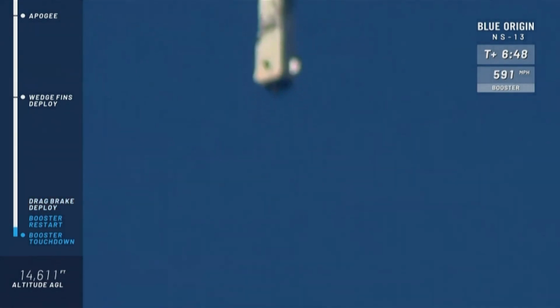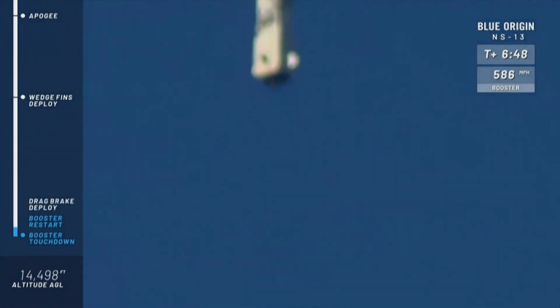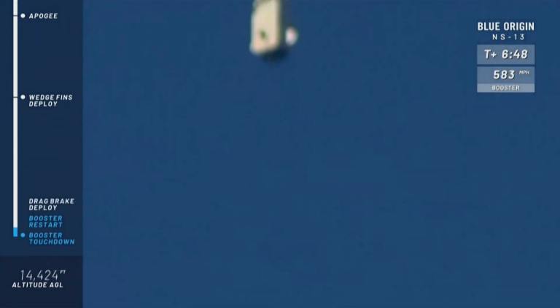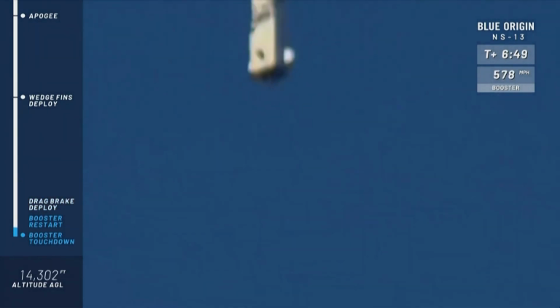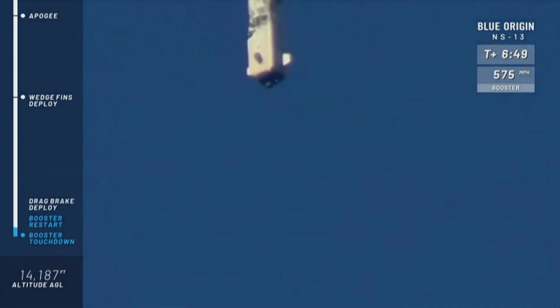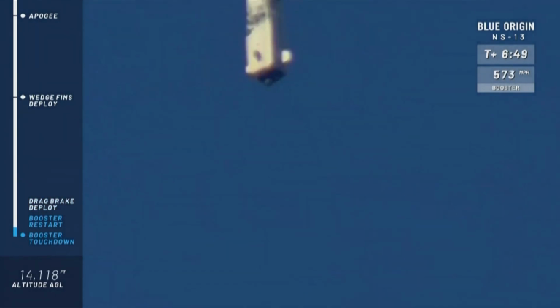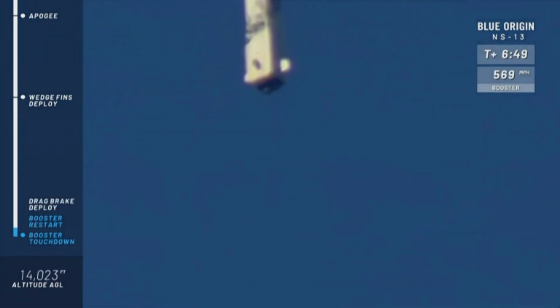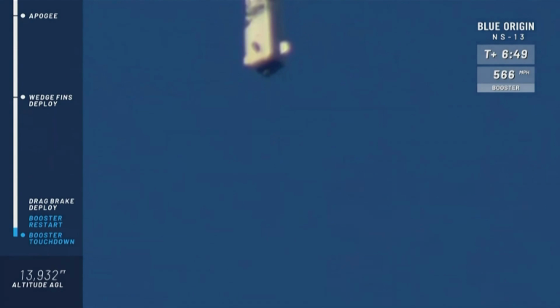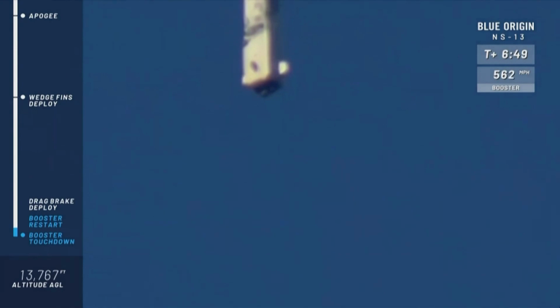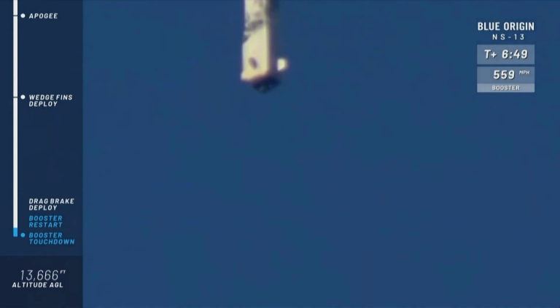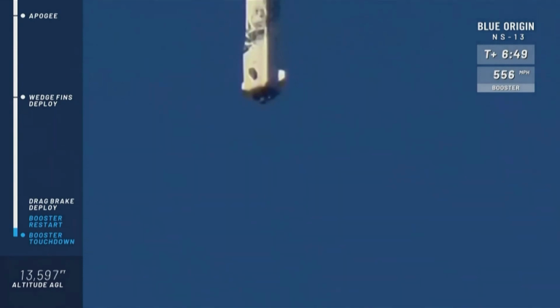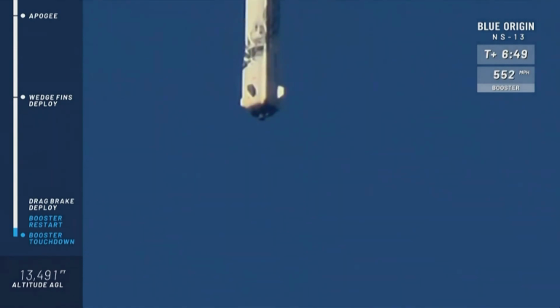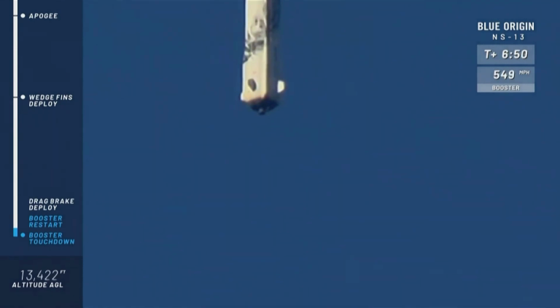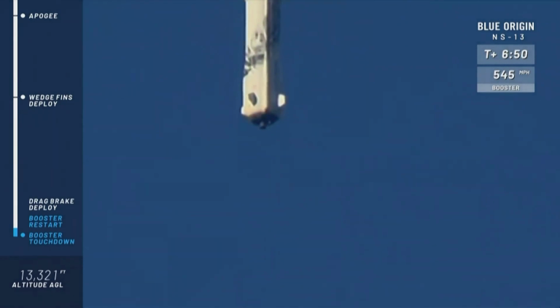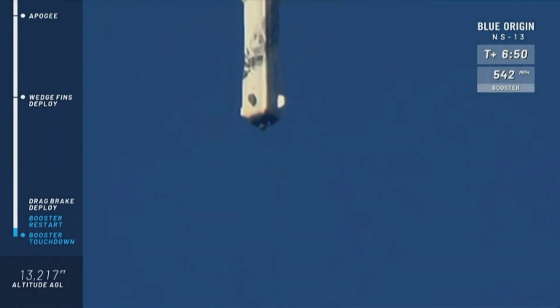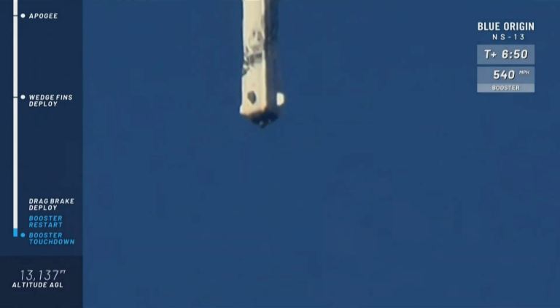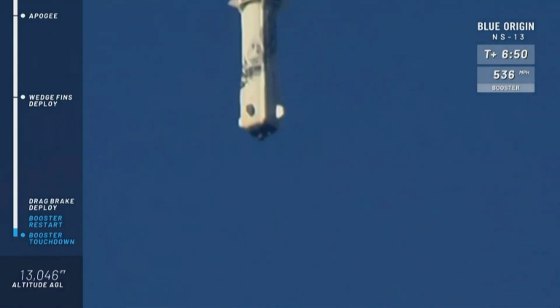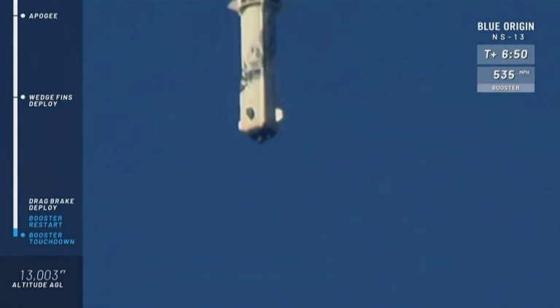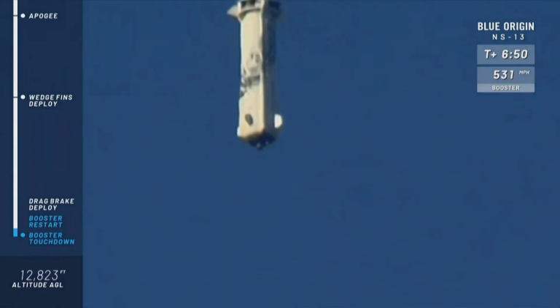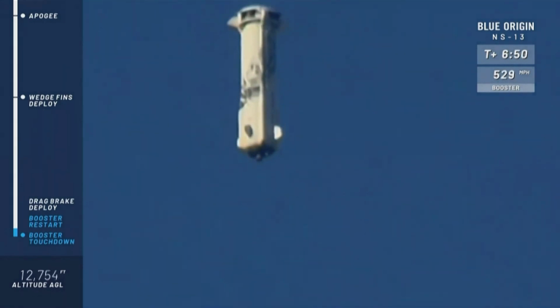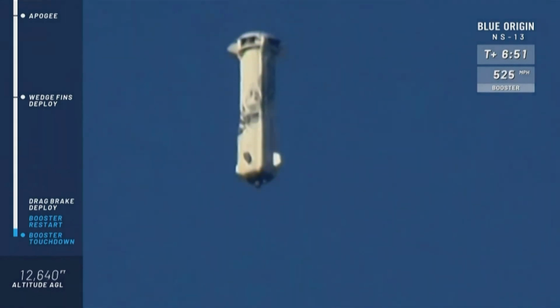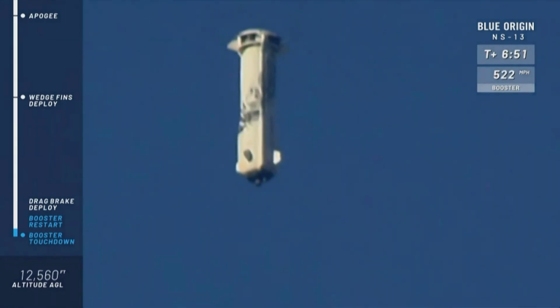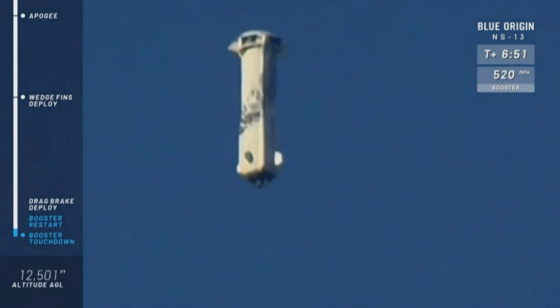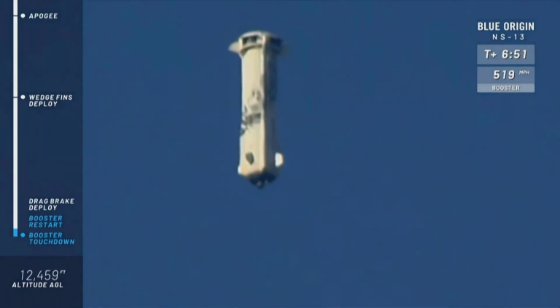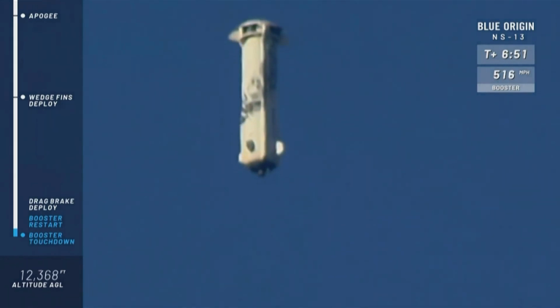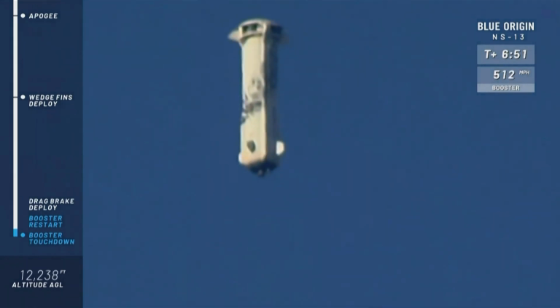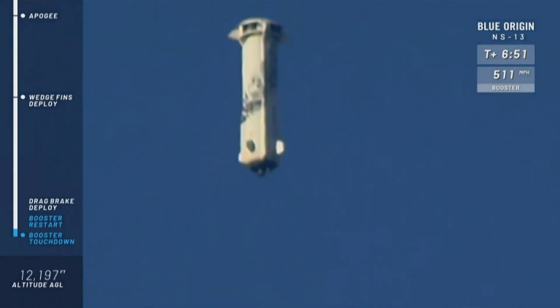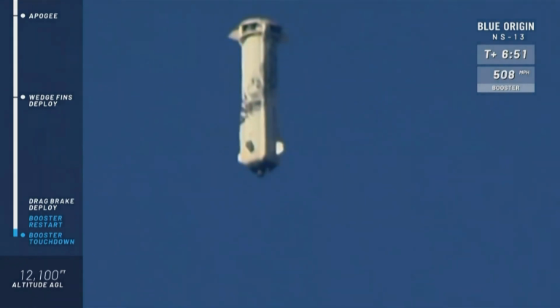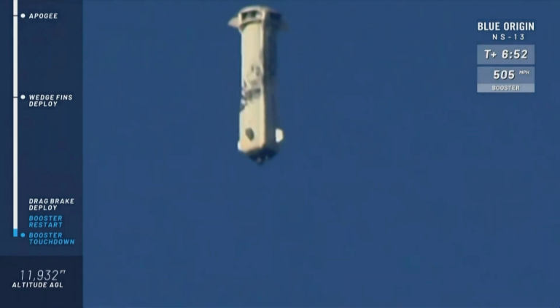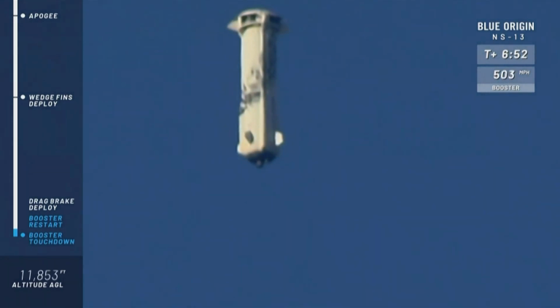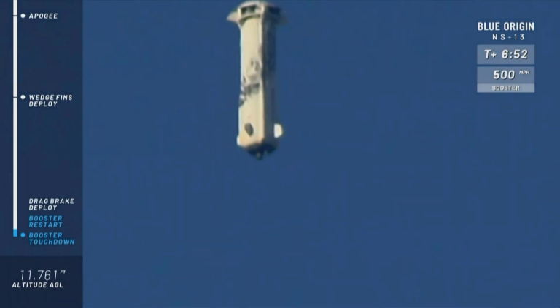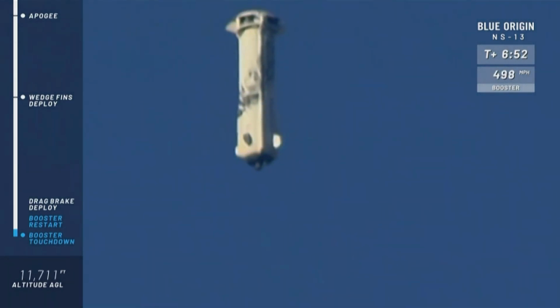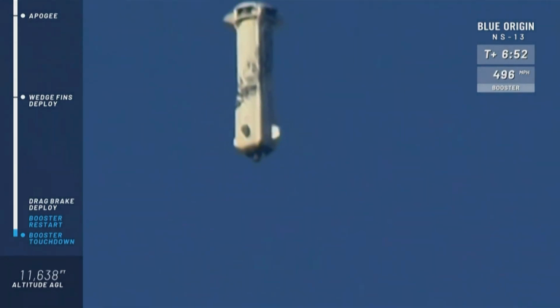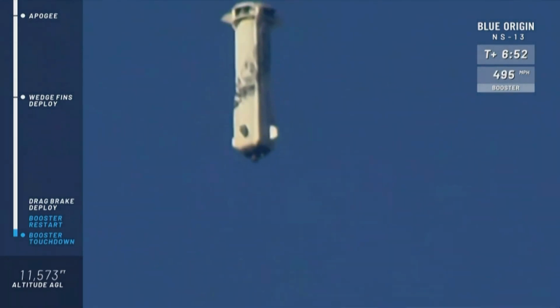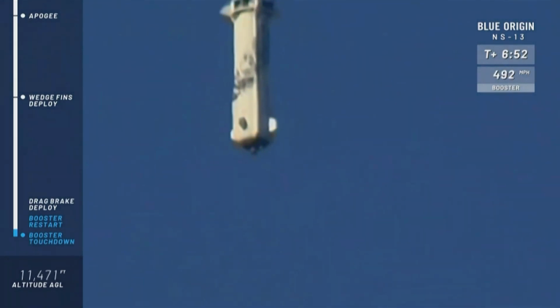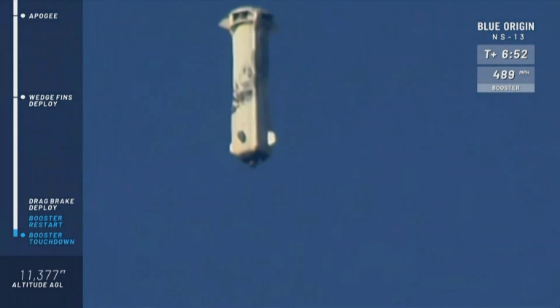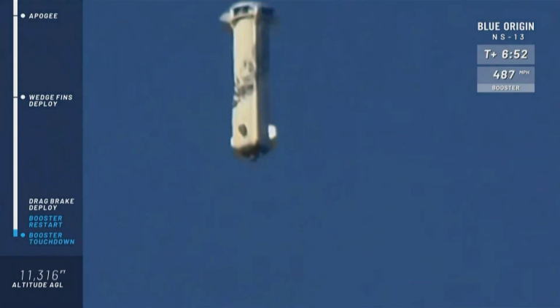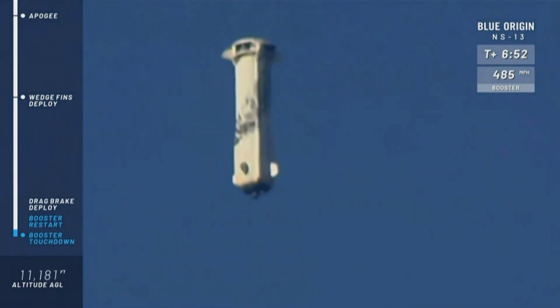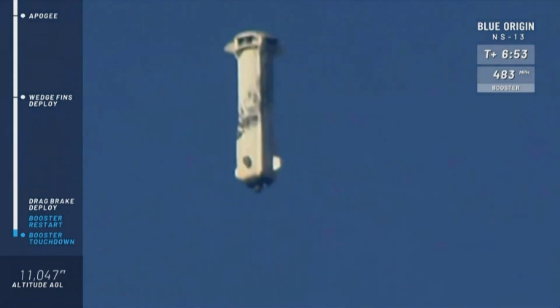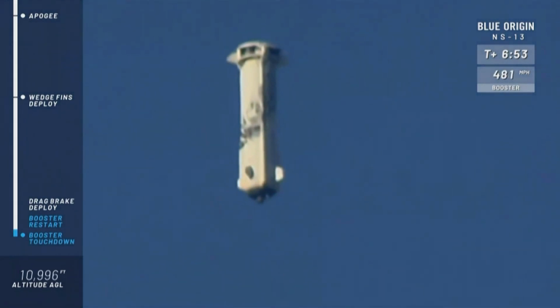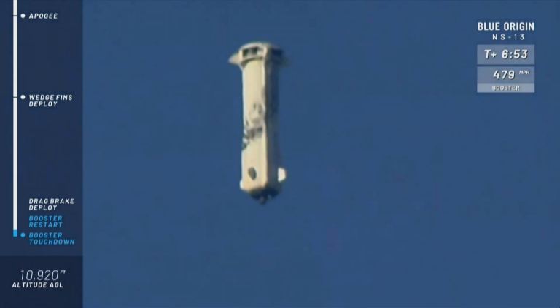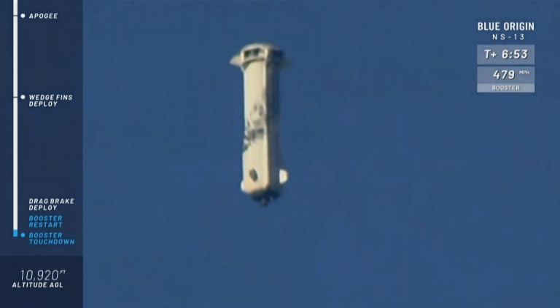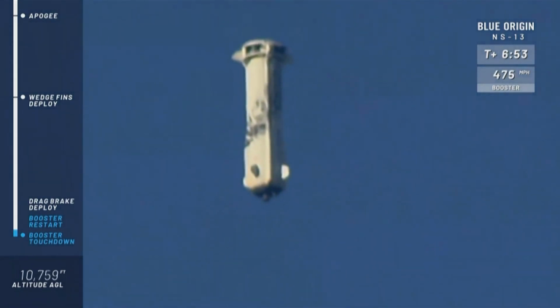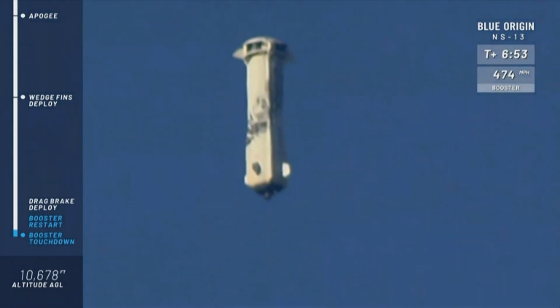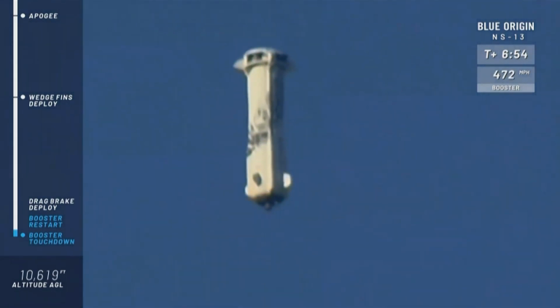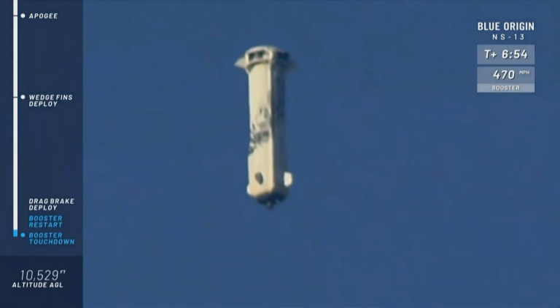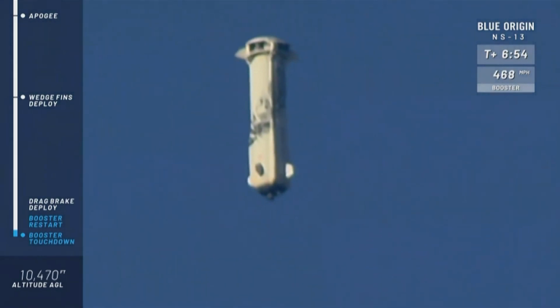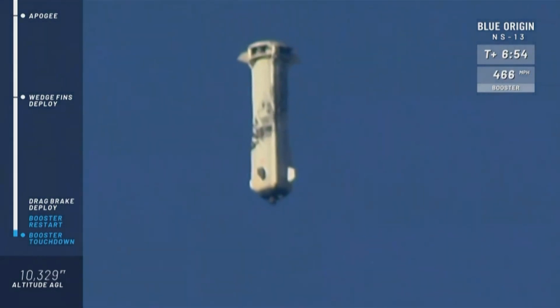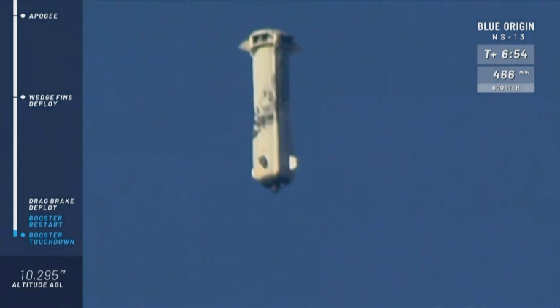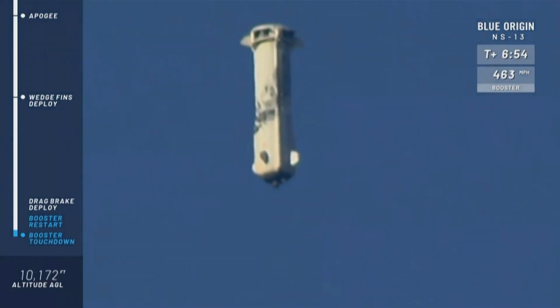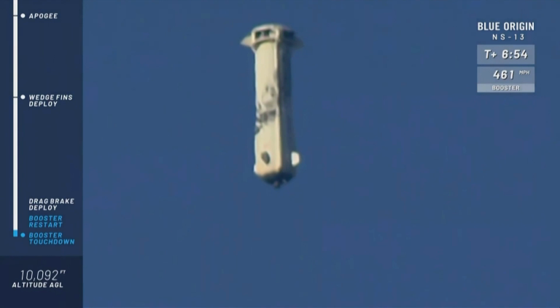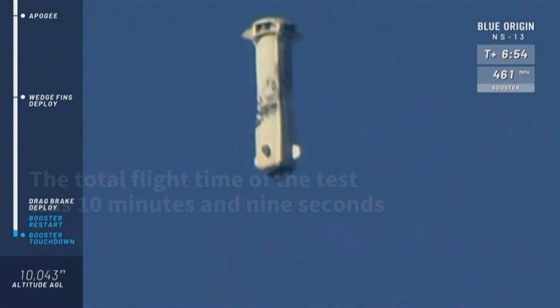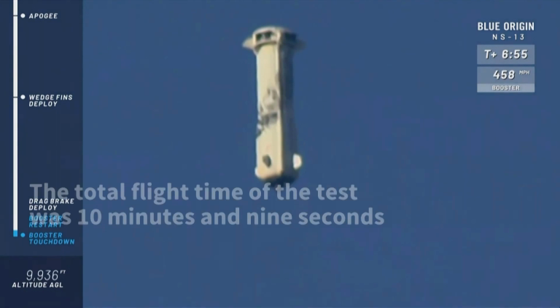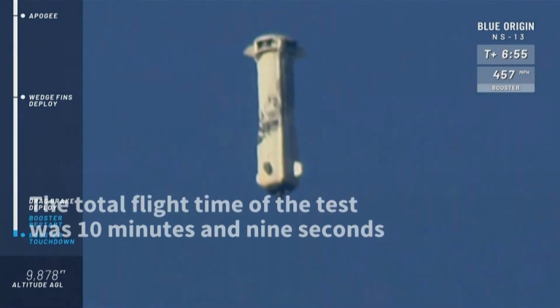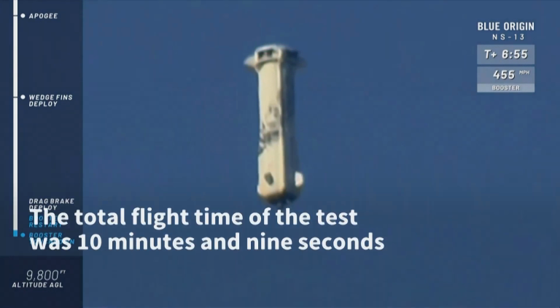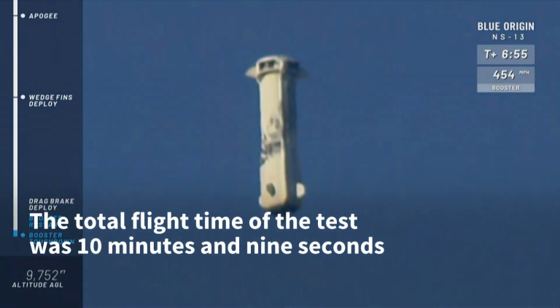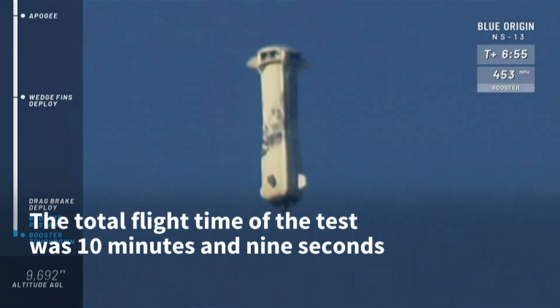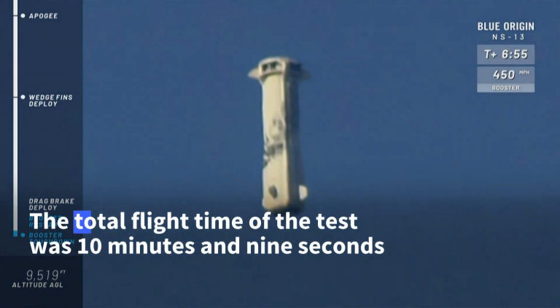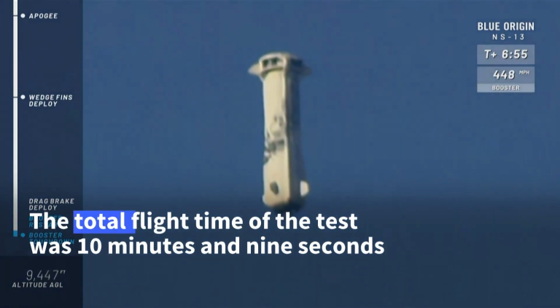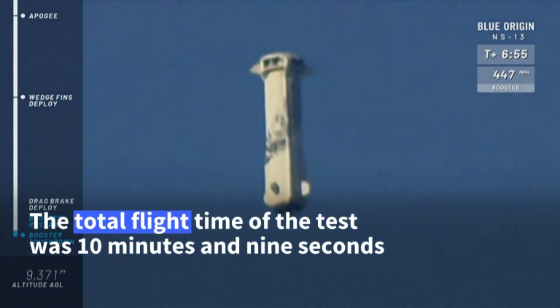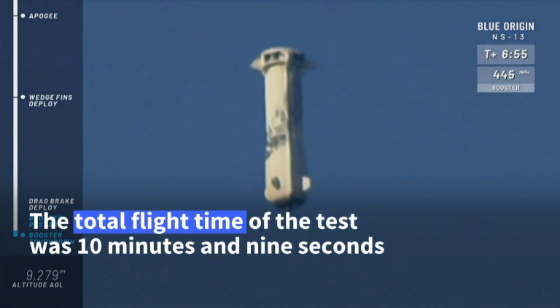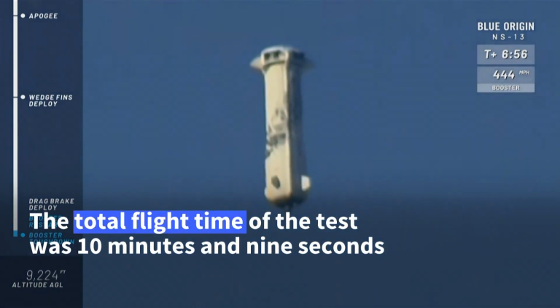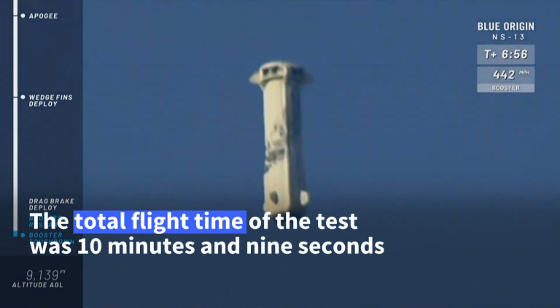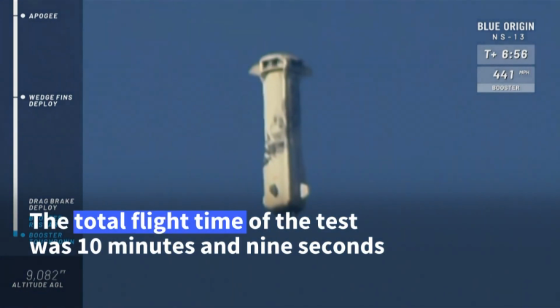There go the drag brakes. Here we go, we're getting close. Now we're just waiting for that BE-3 engine to relight.